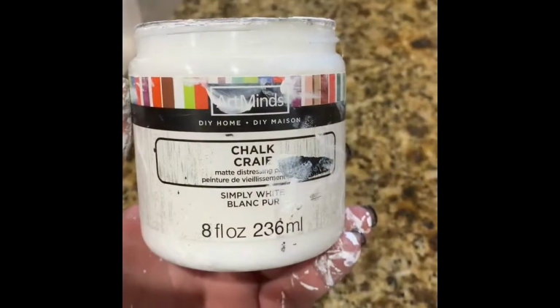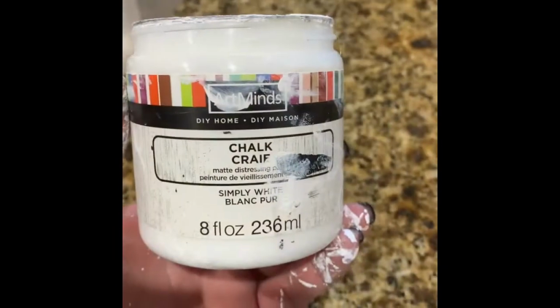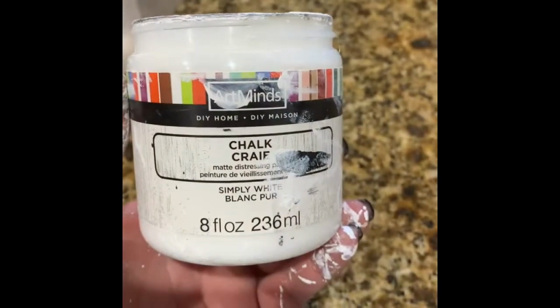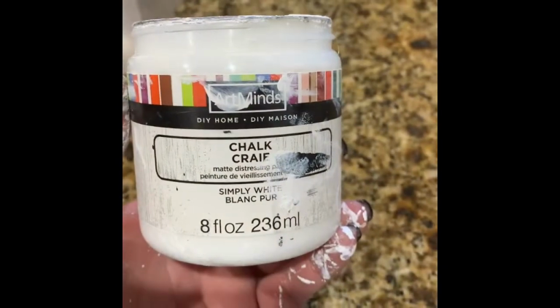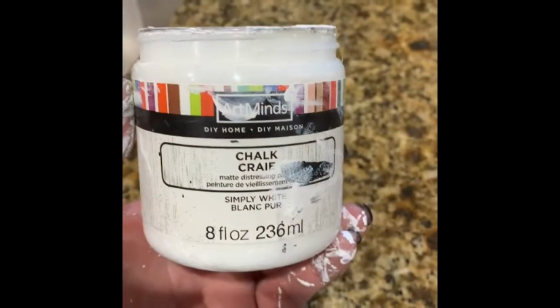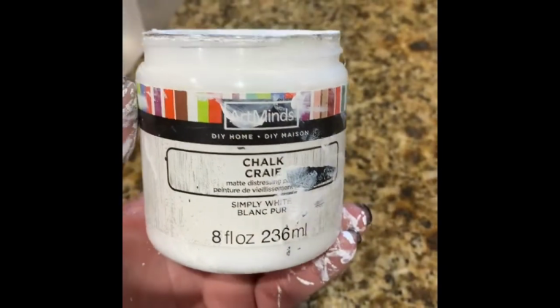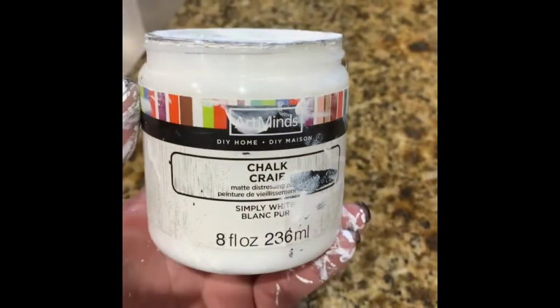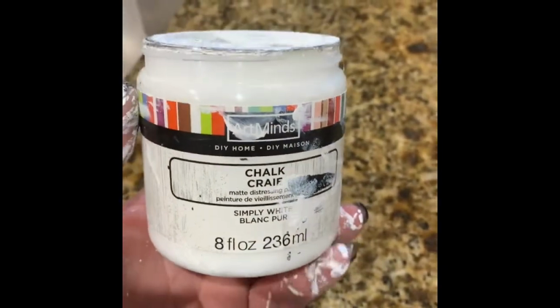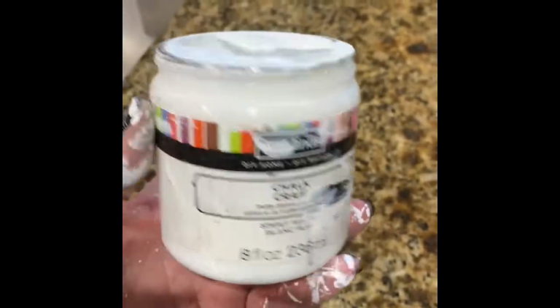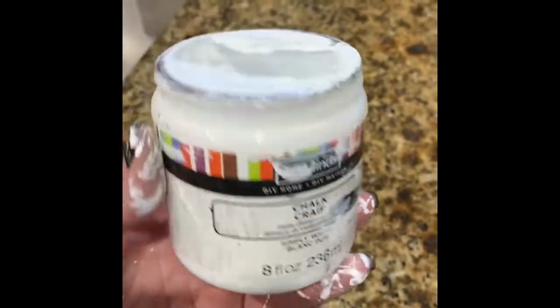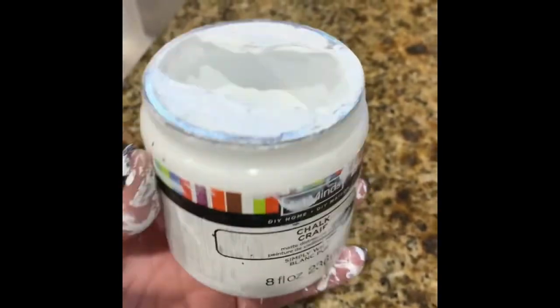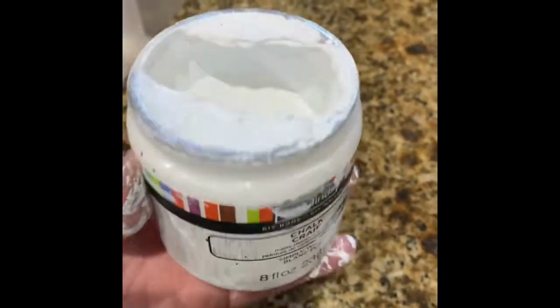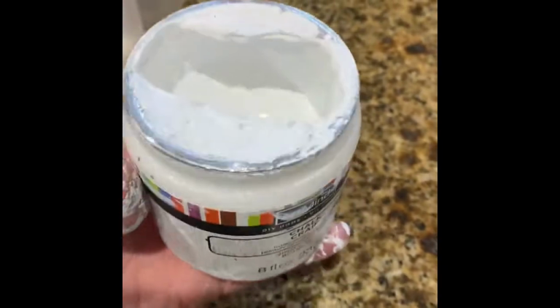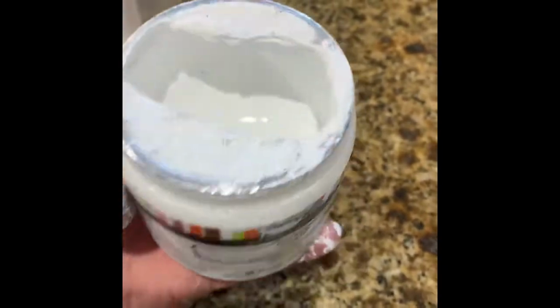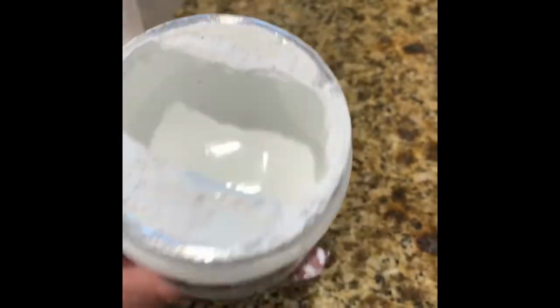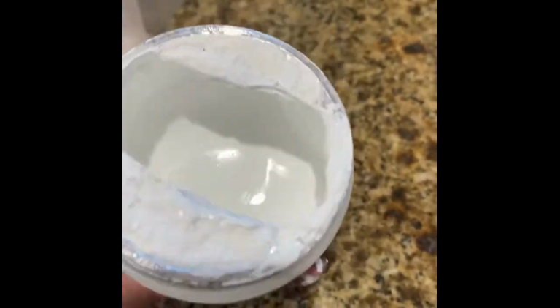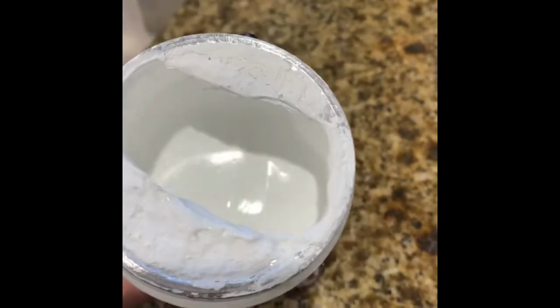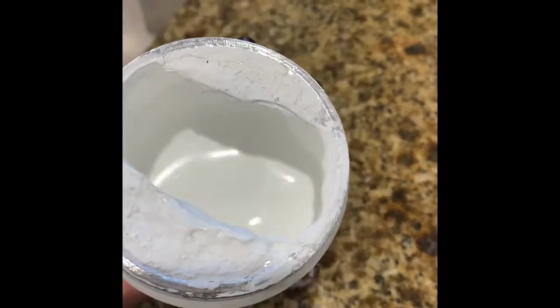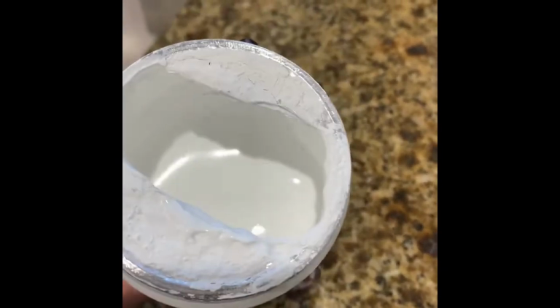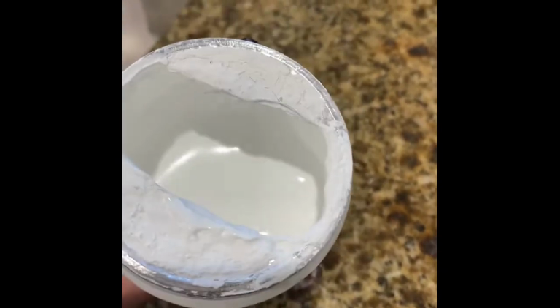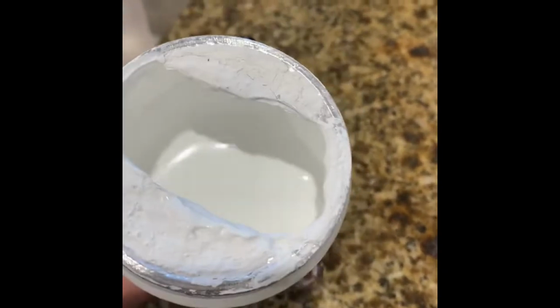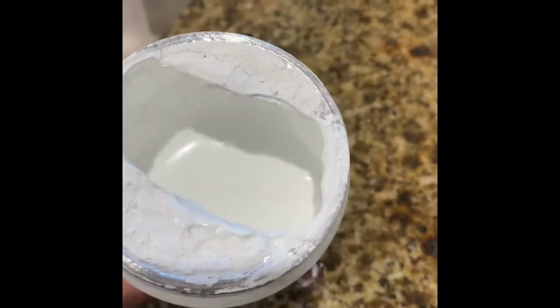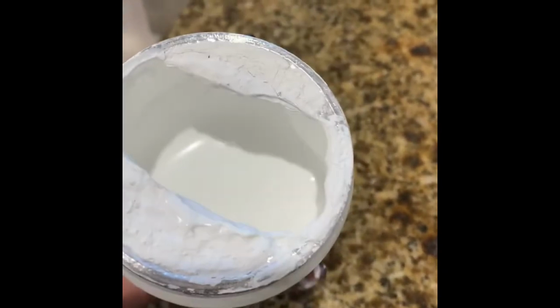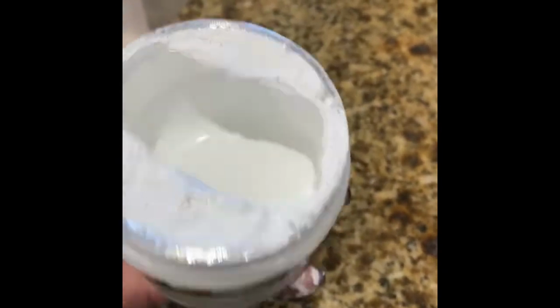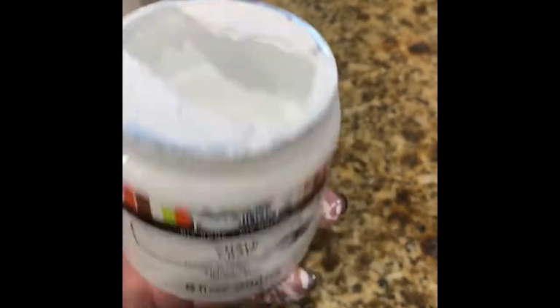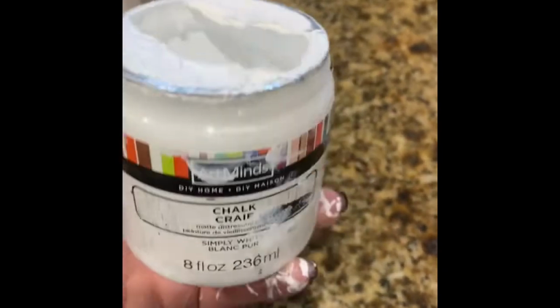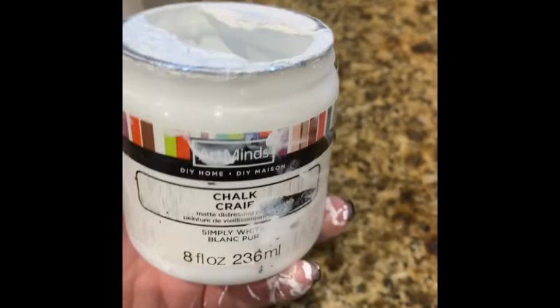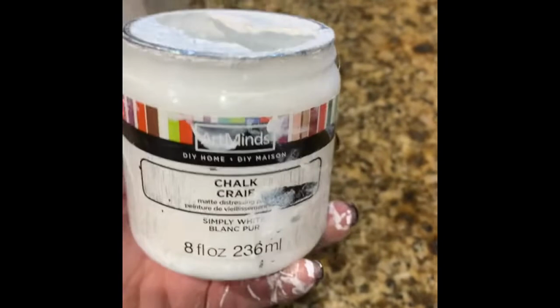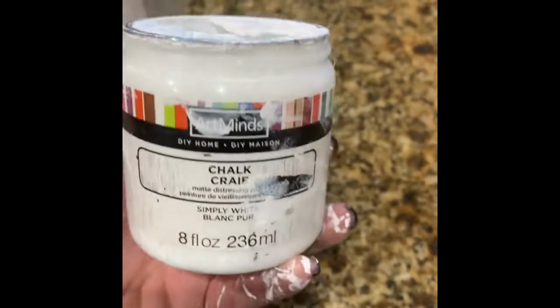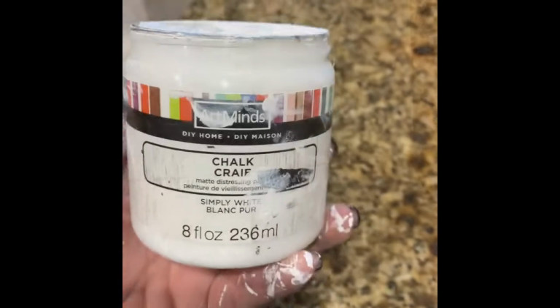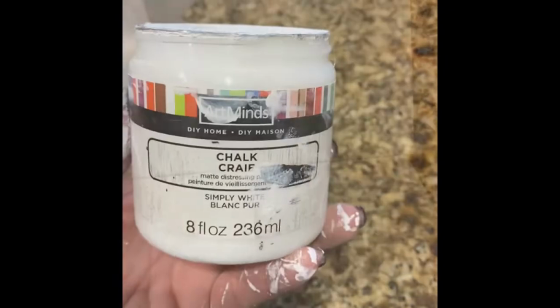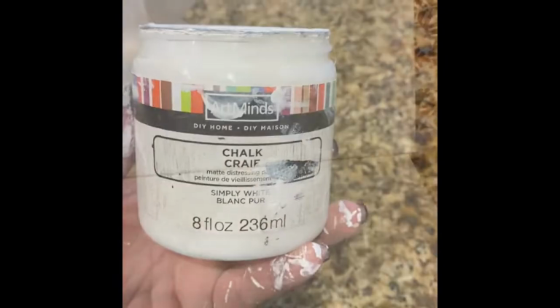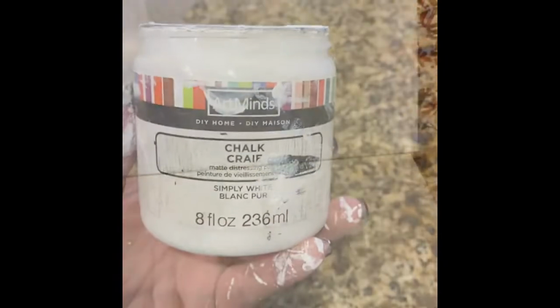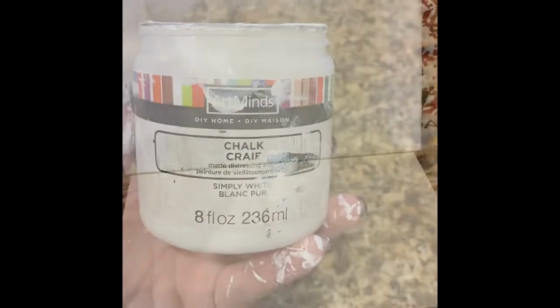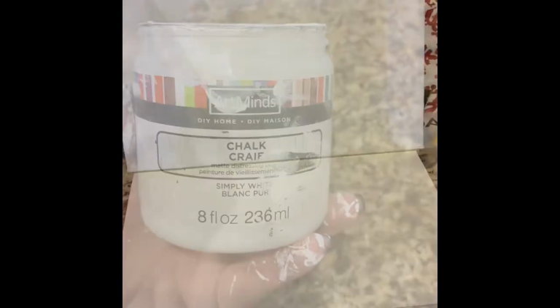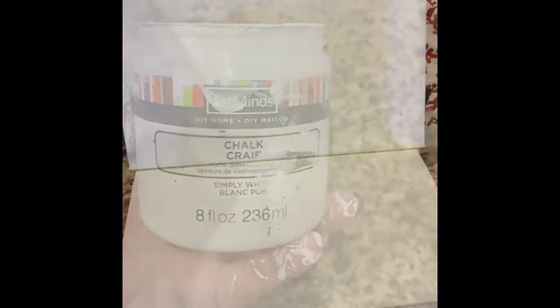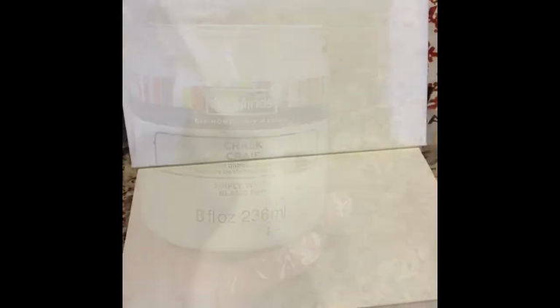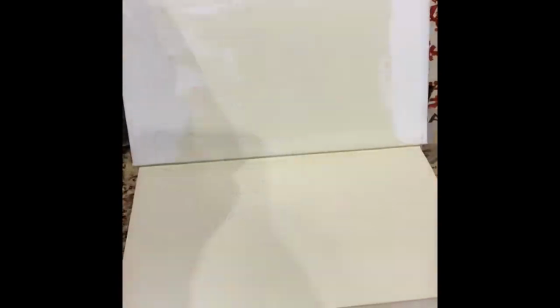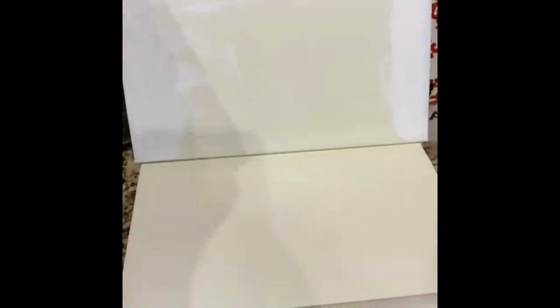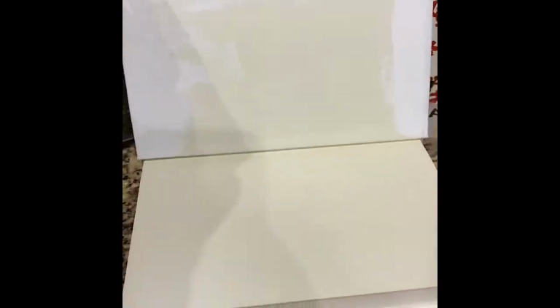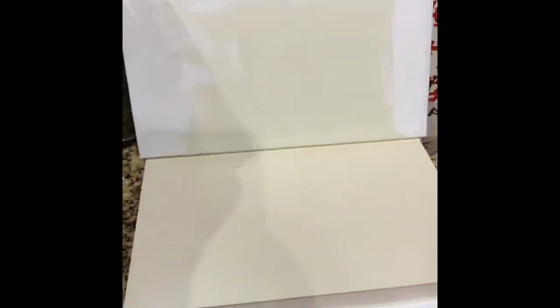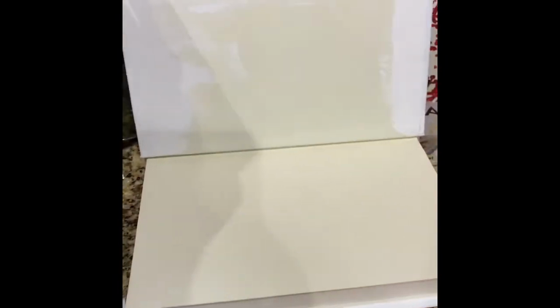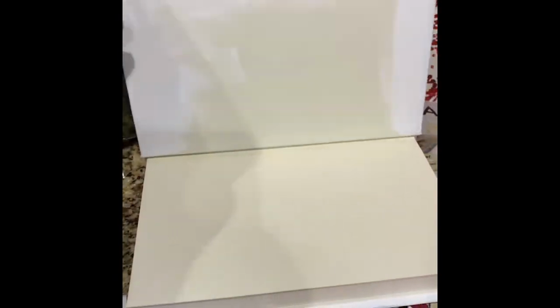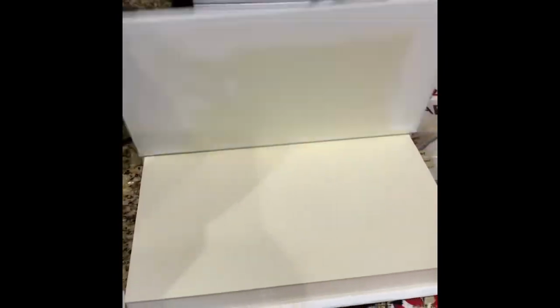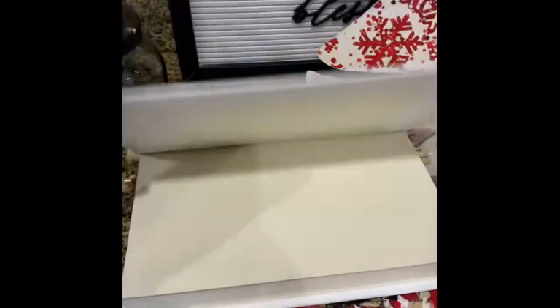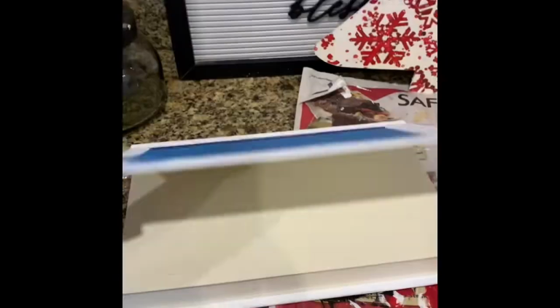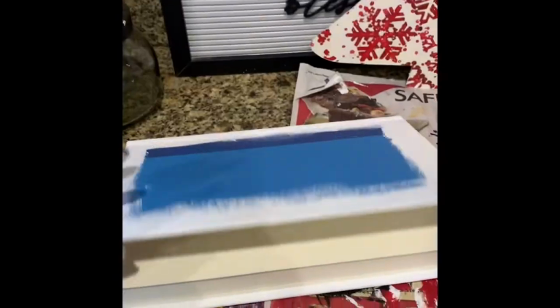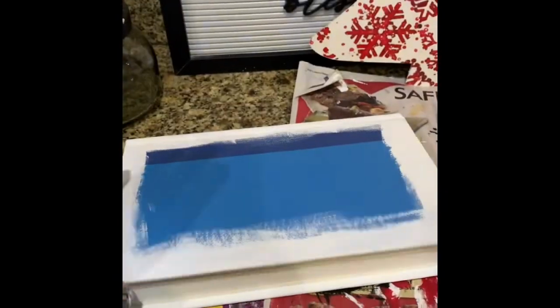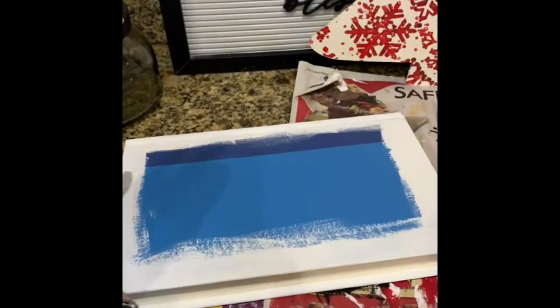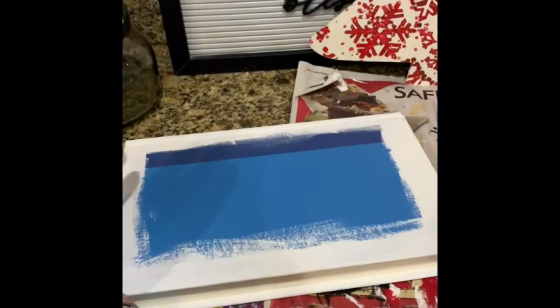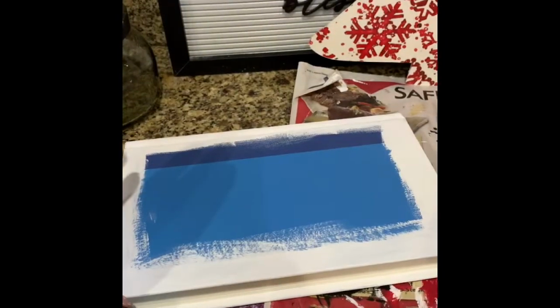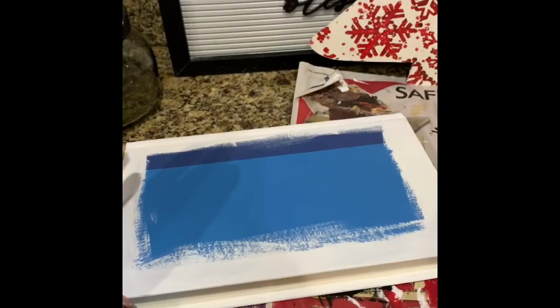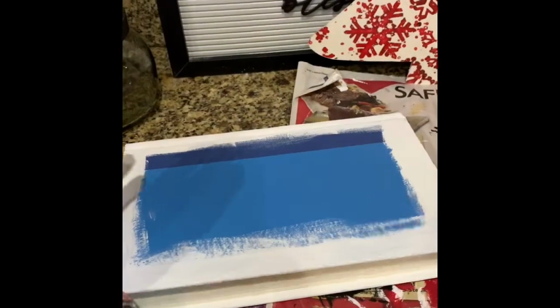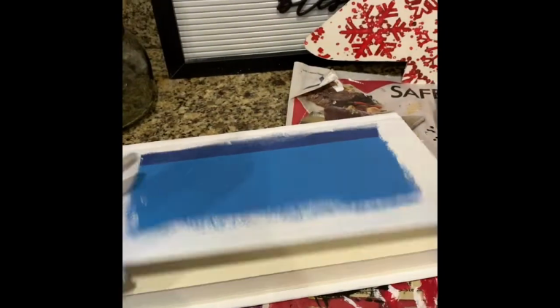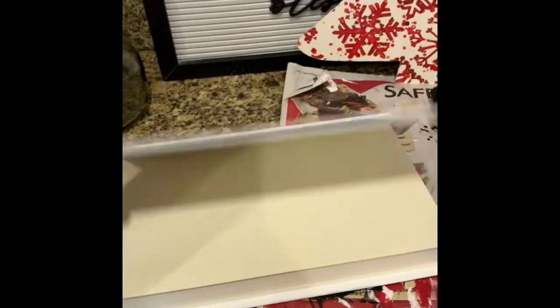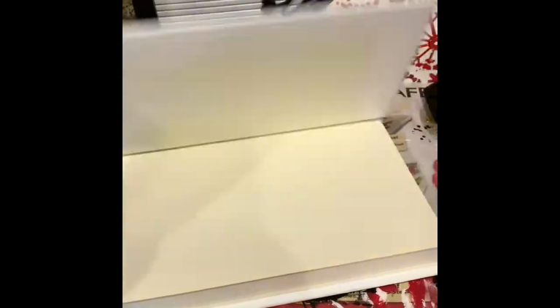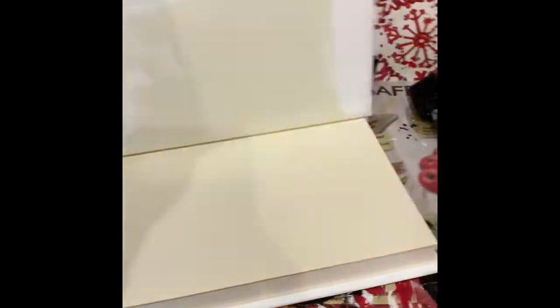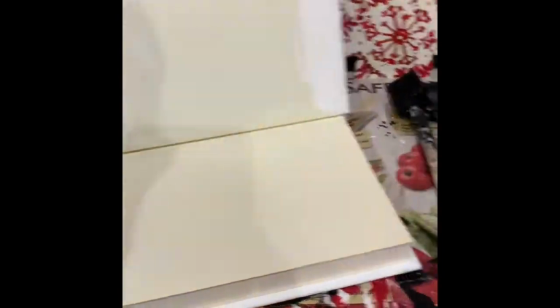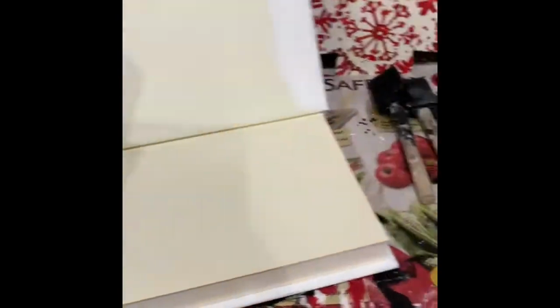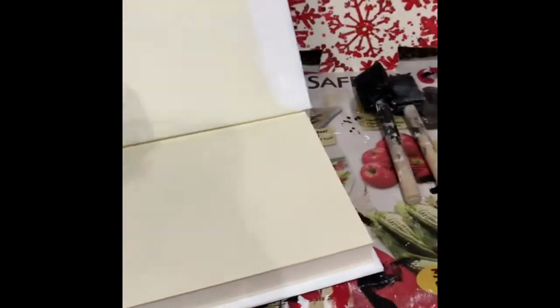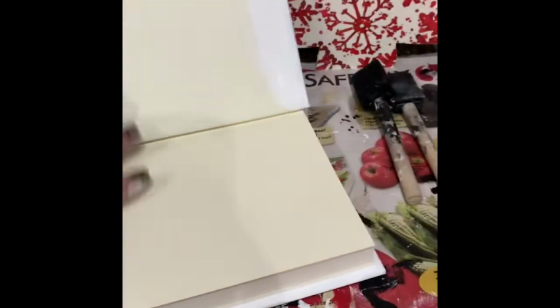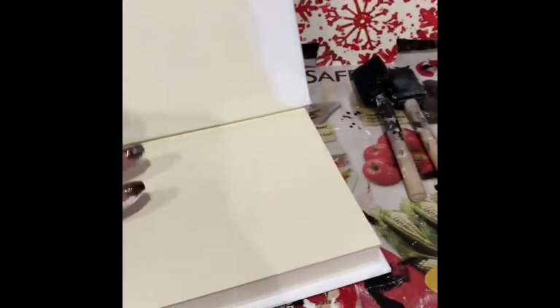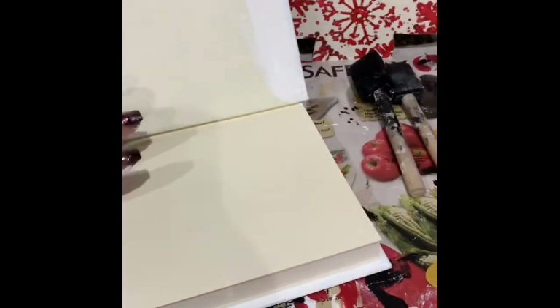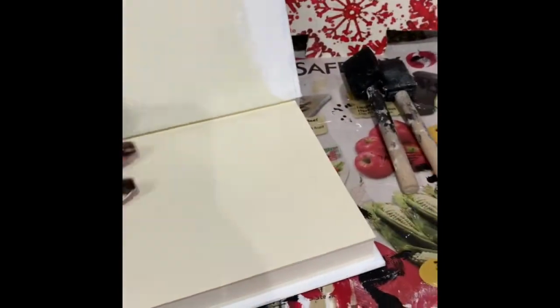This is the chalk paint I use from Michael's — it's the Art Mines. Here's what they look like — they're painted.